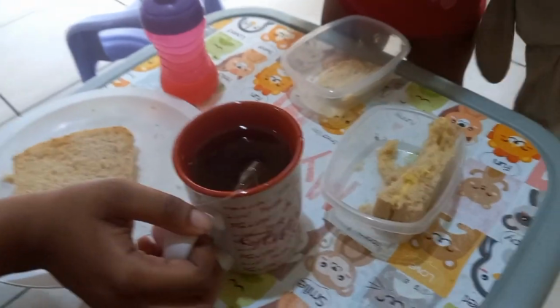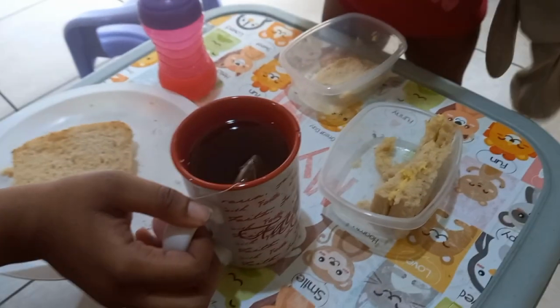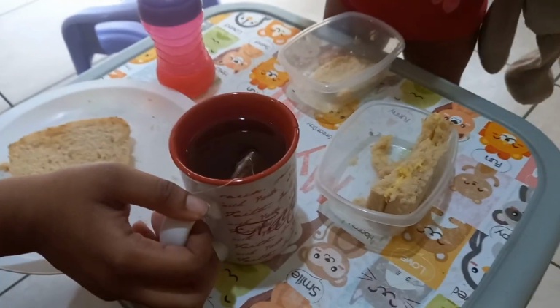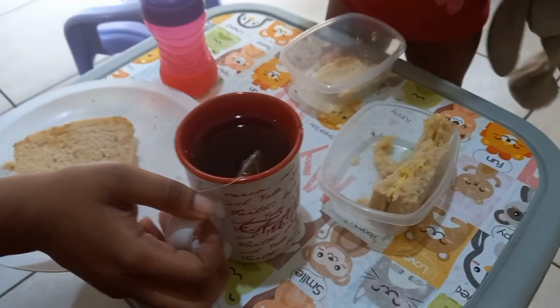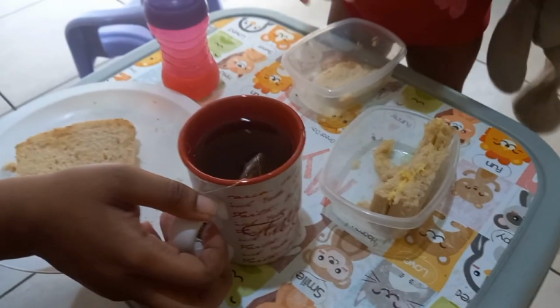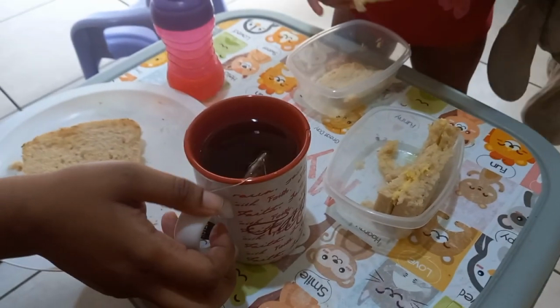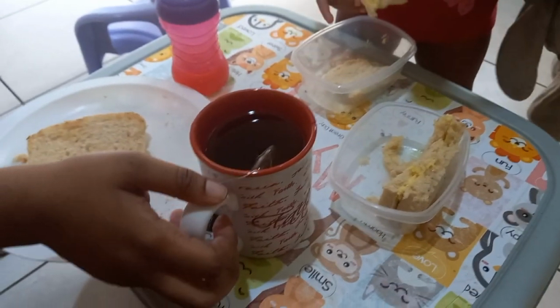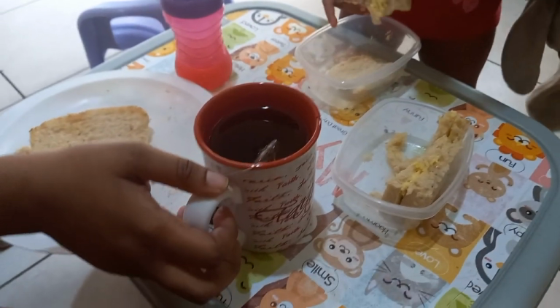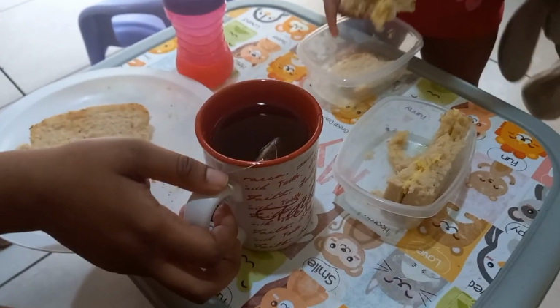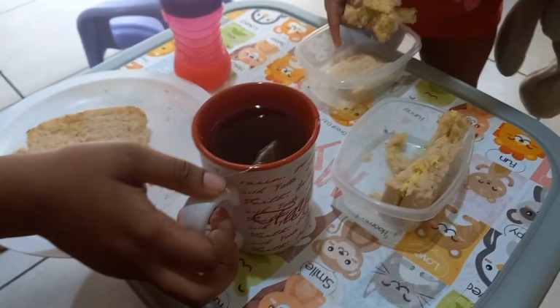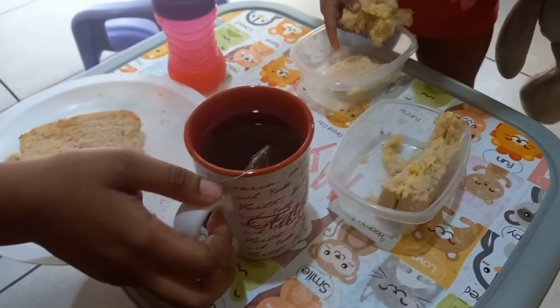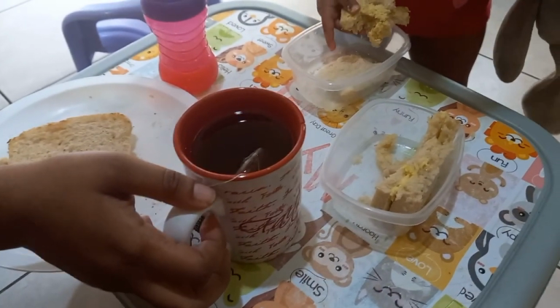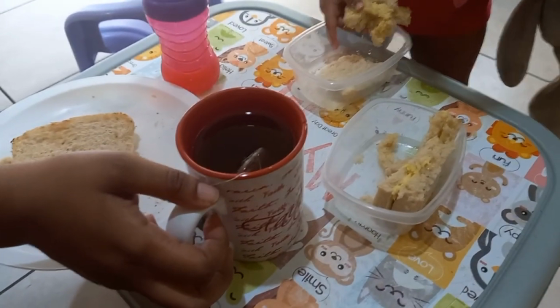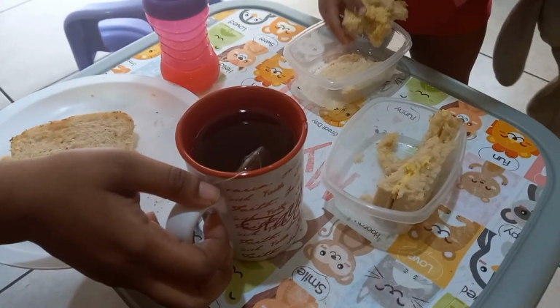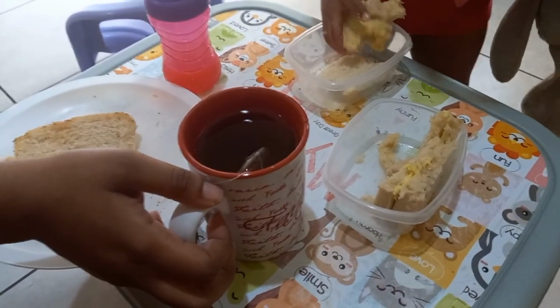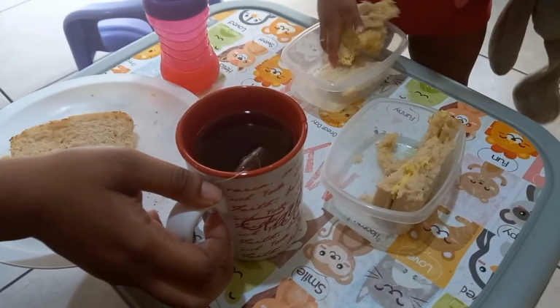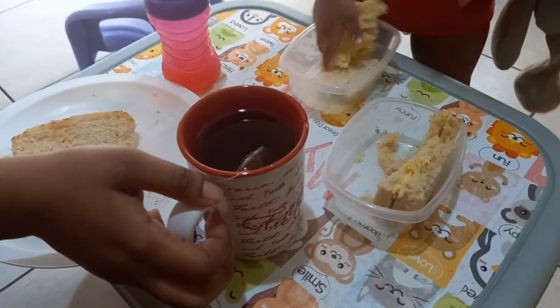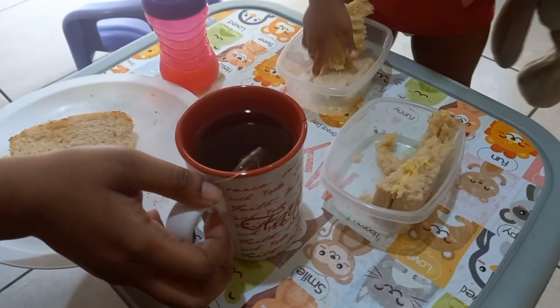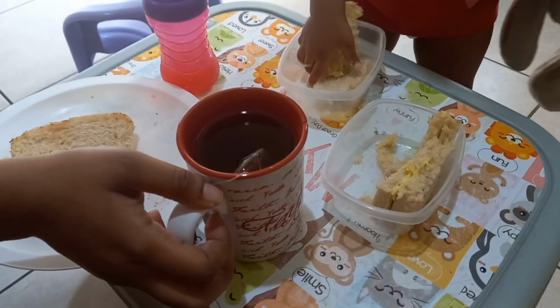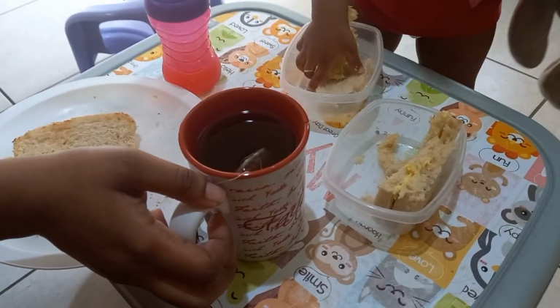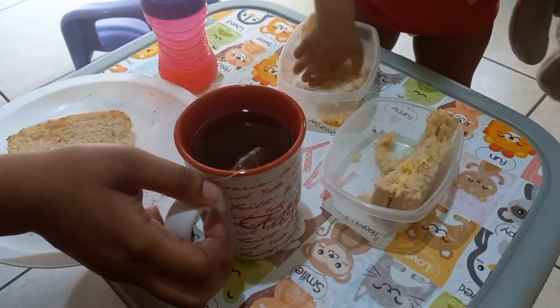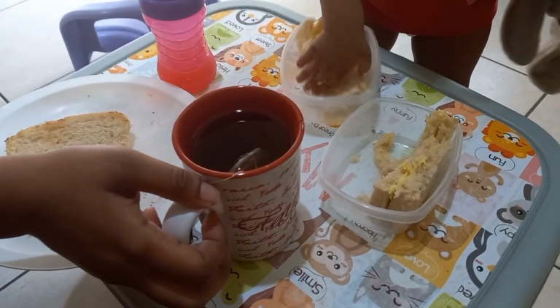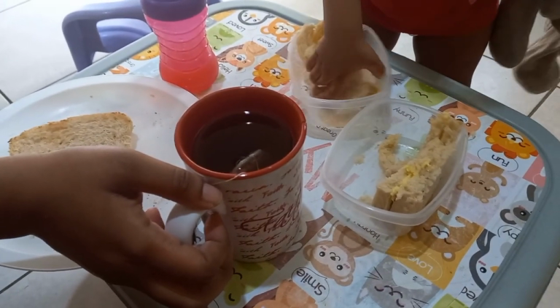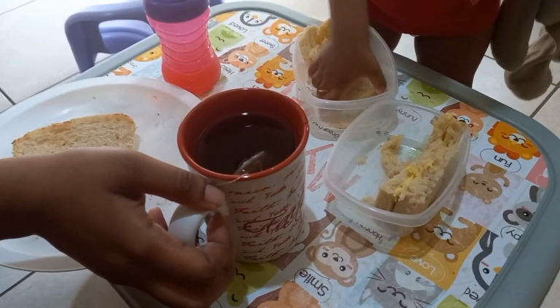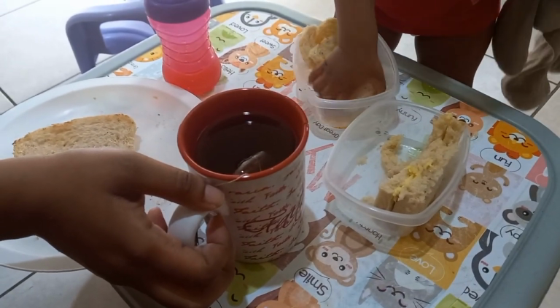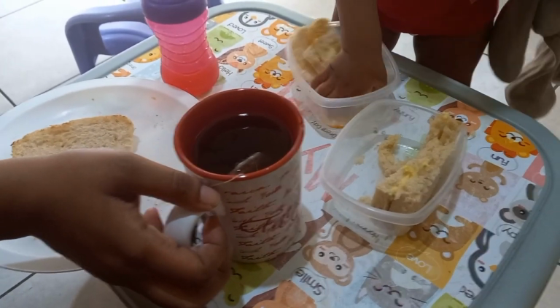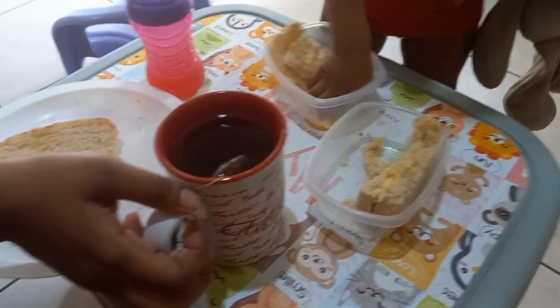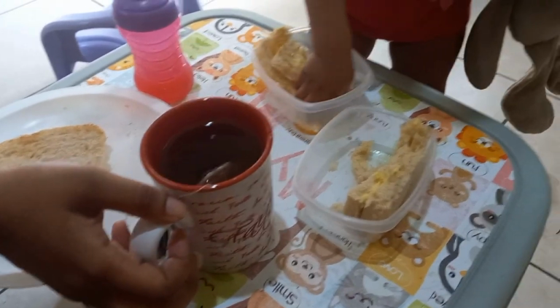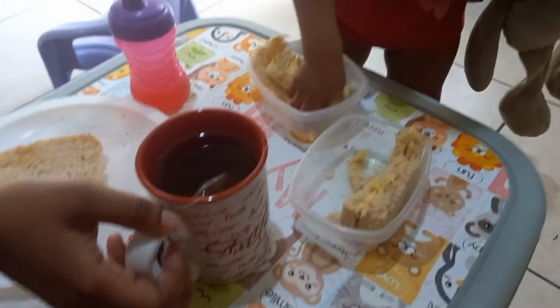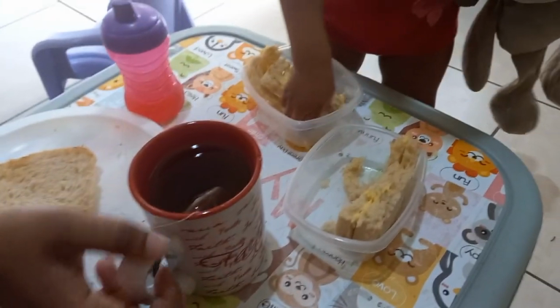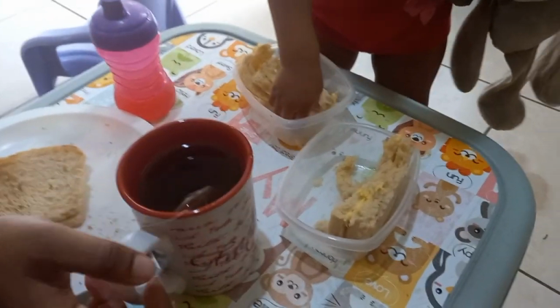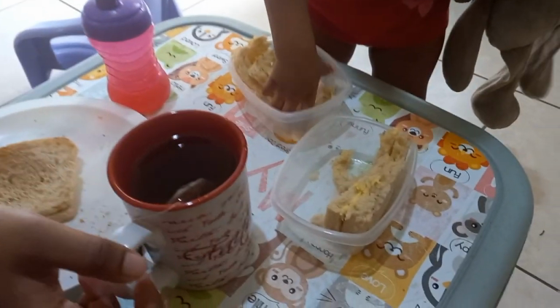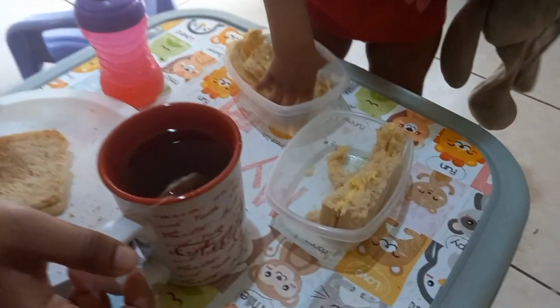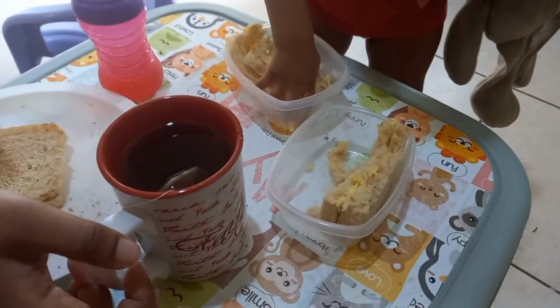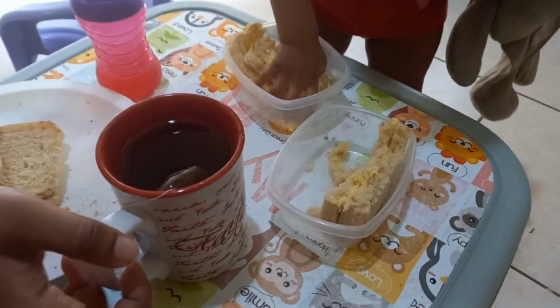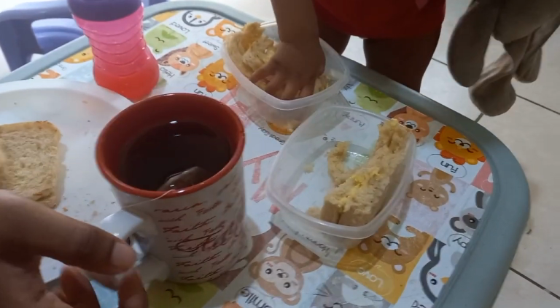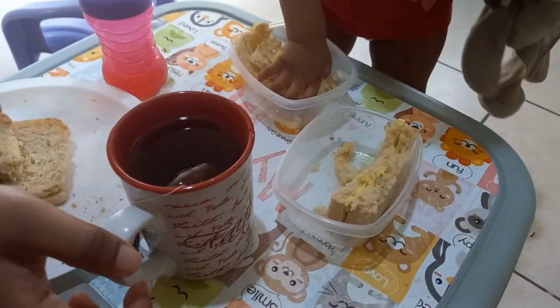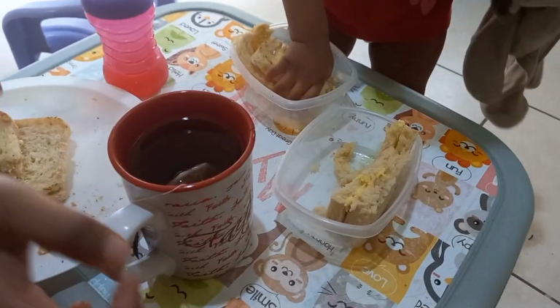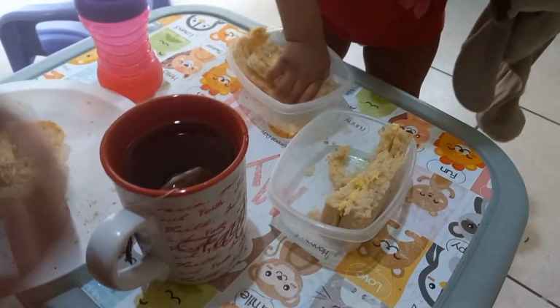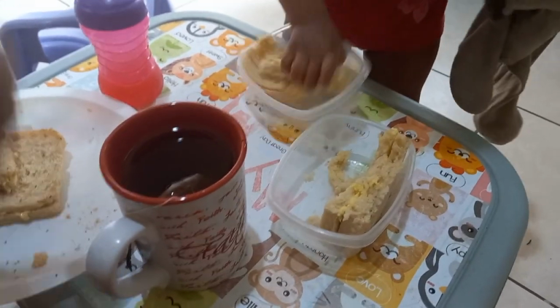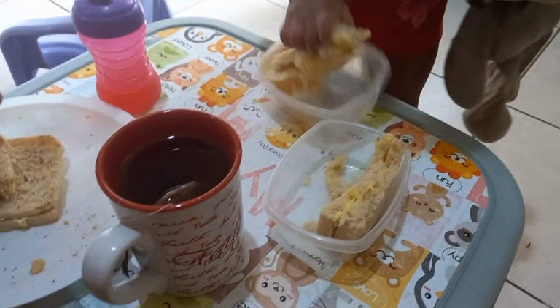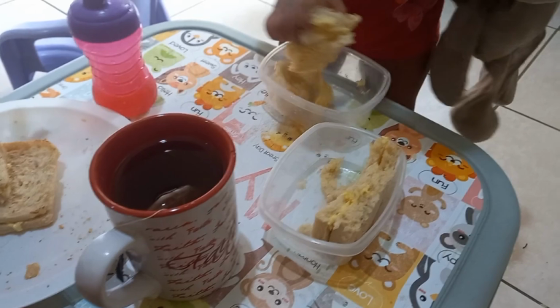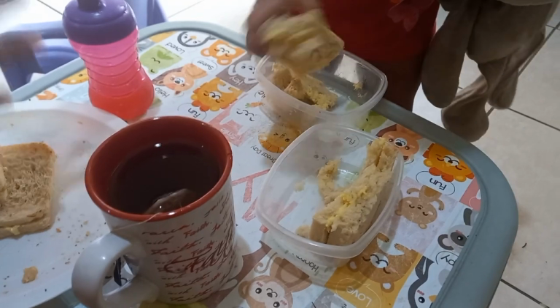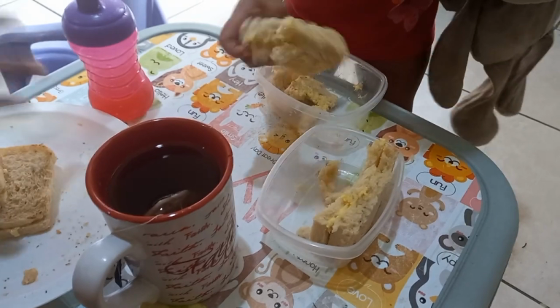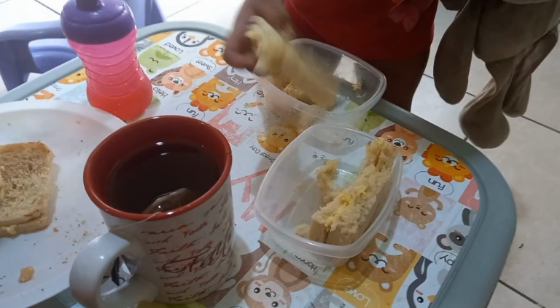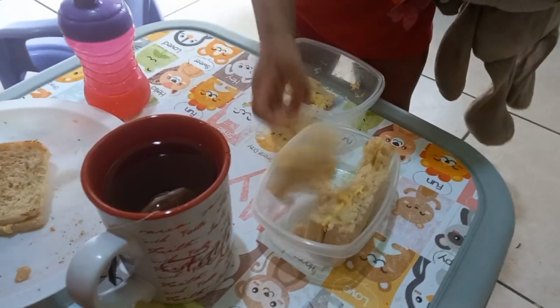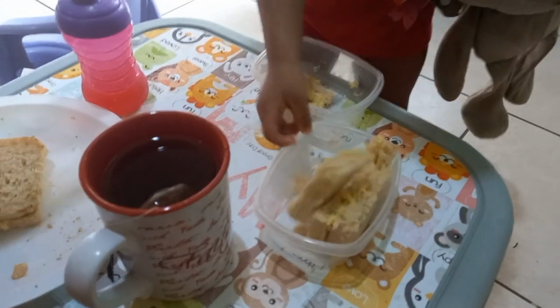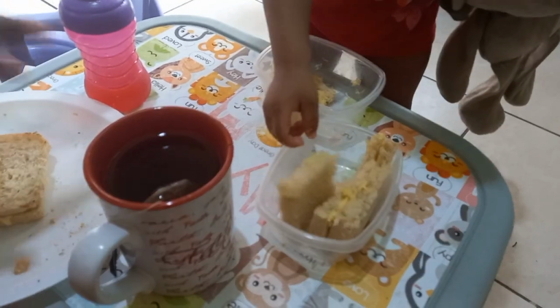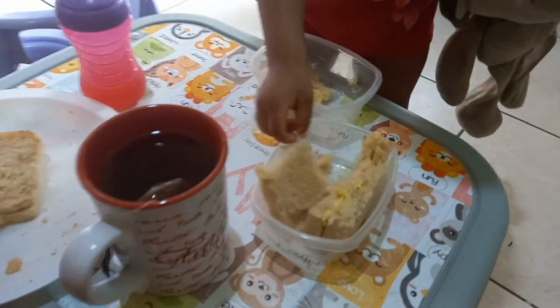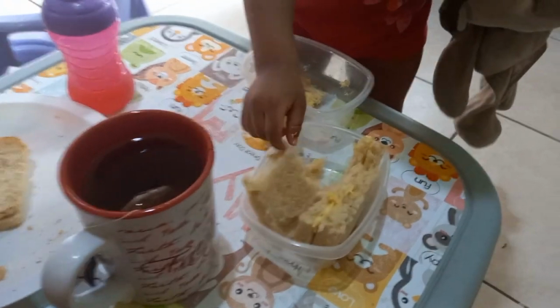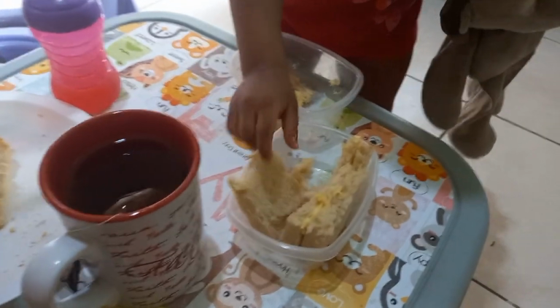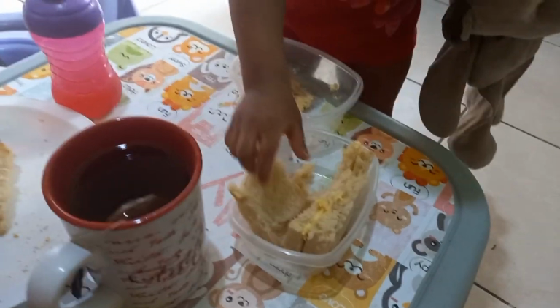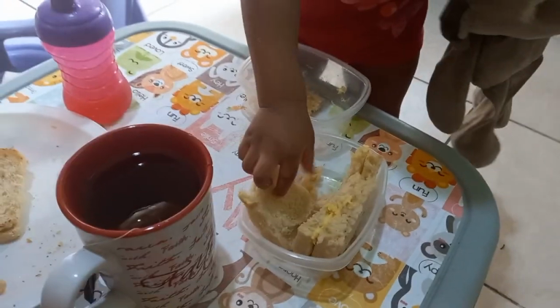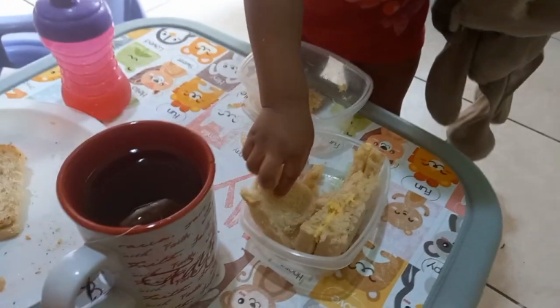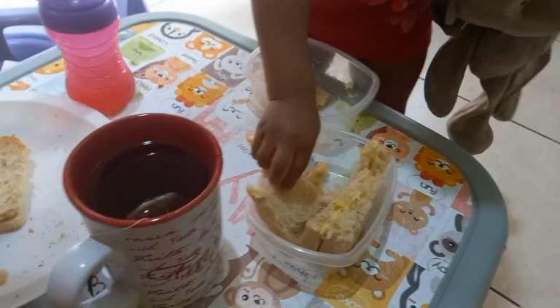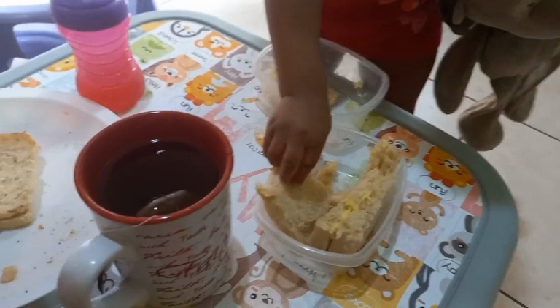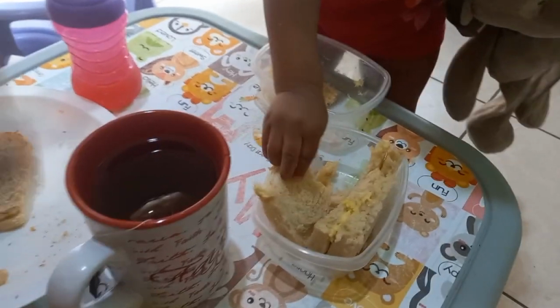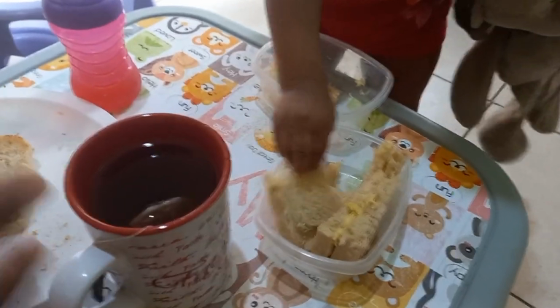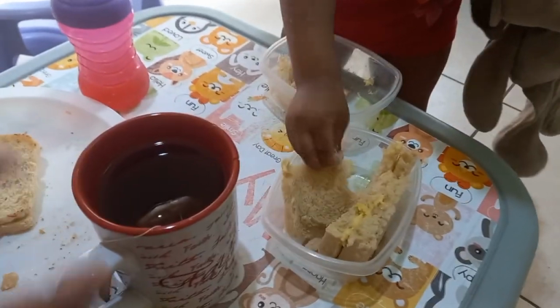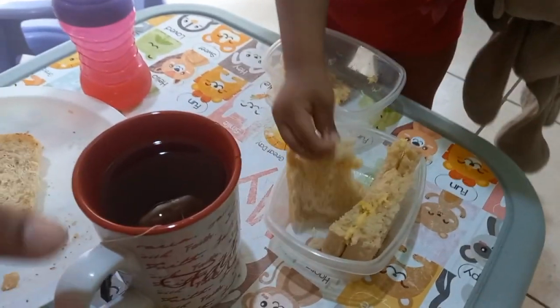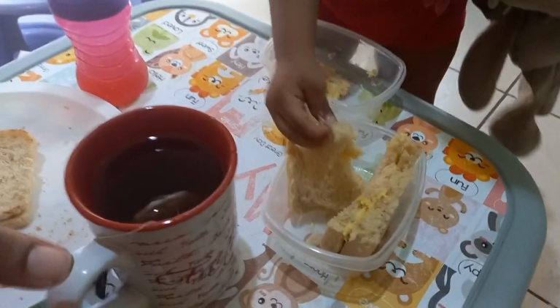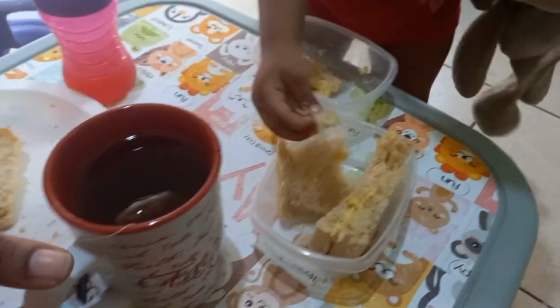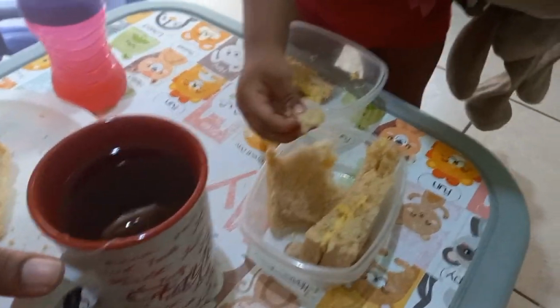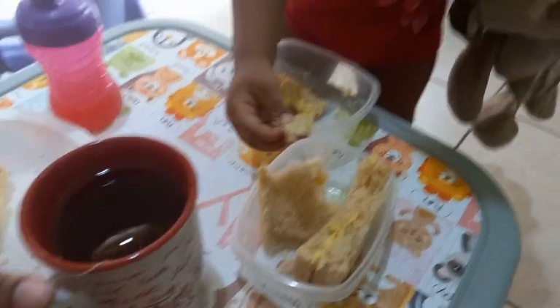What are you drinking this morning, babe? Lipton? What flavour? Lemon and ginger, she said.